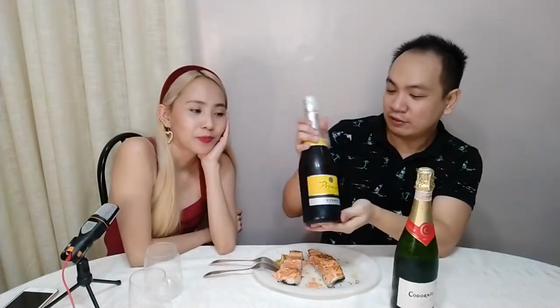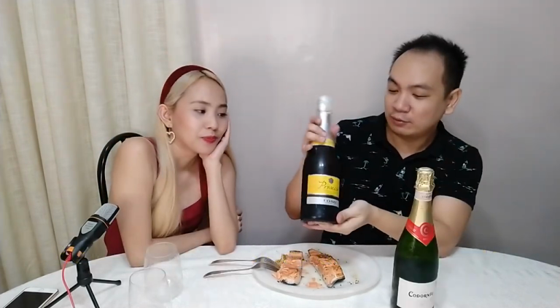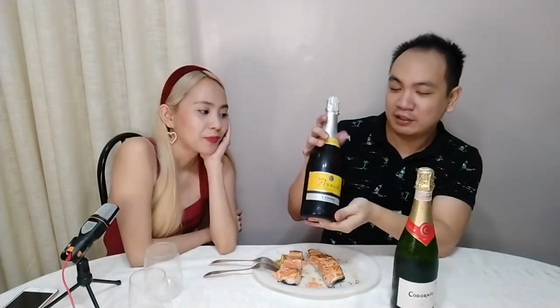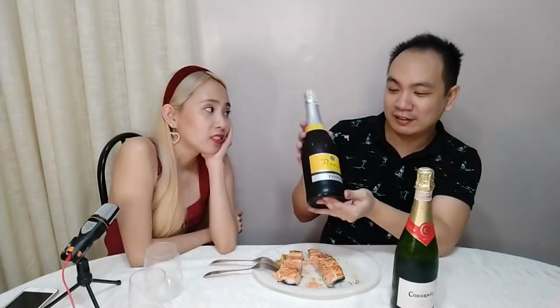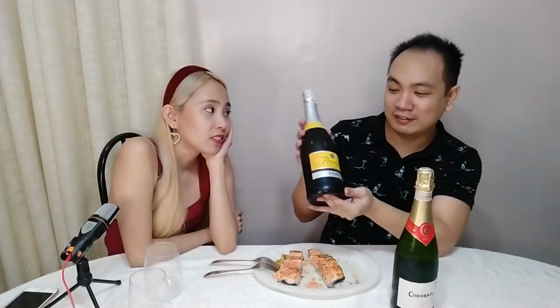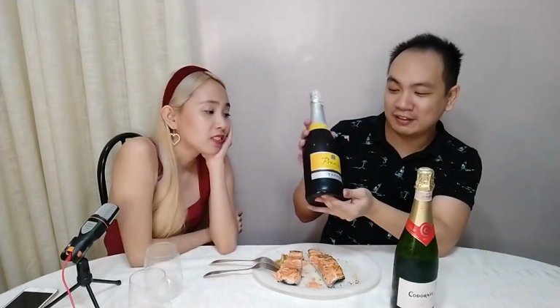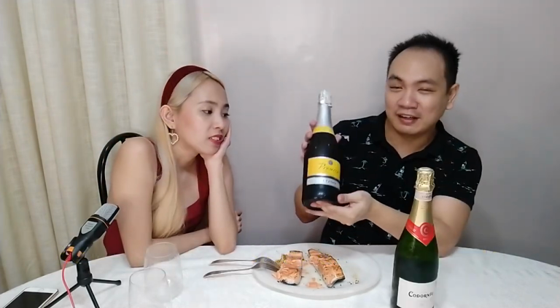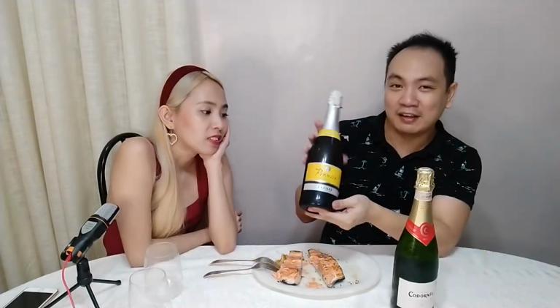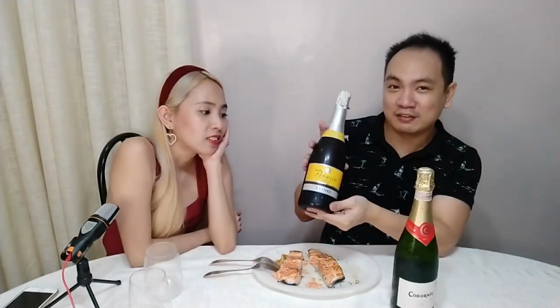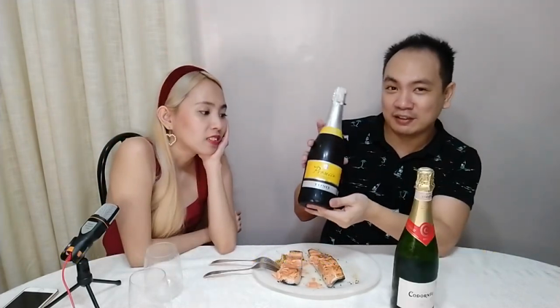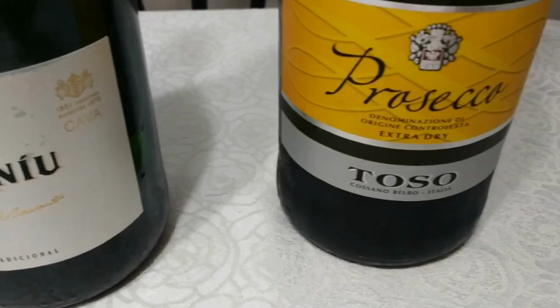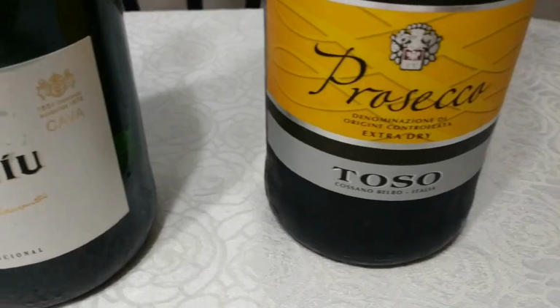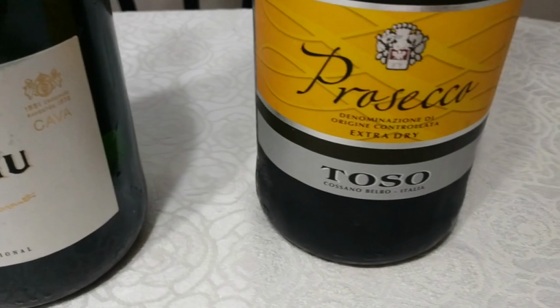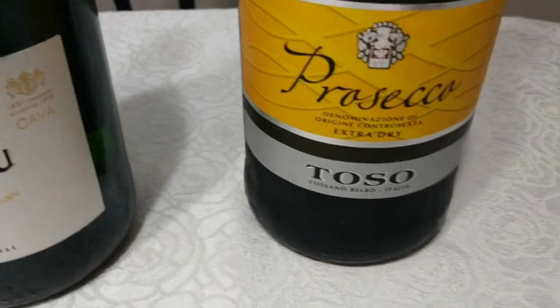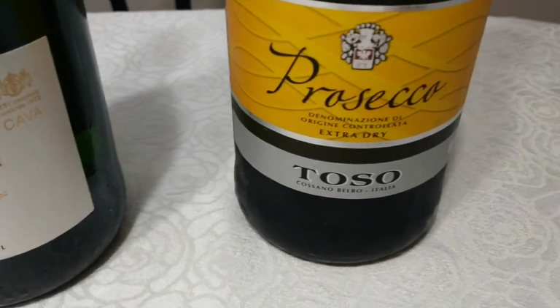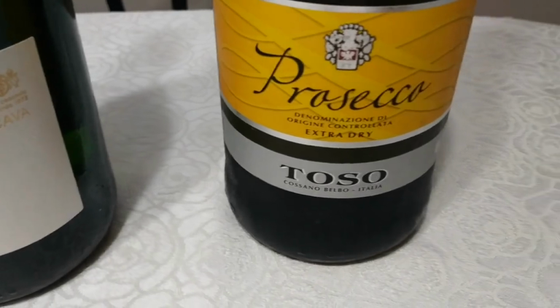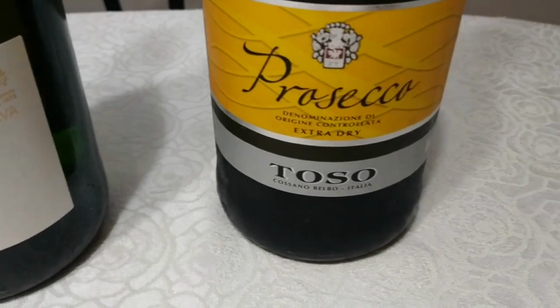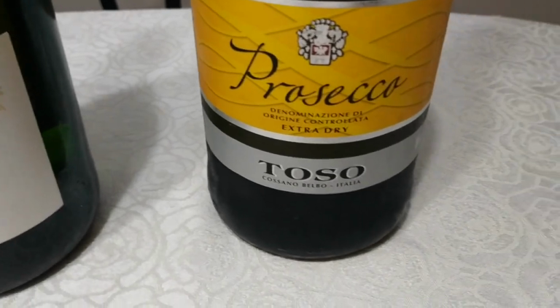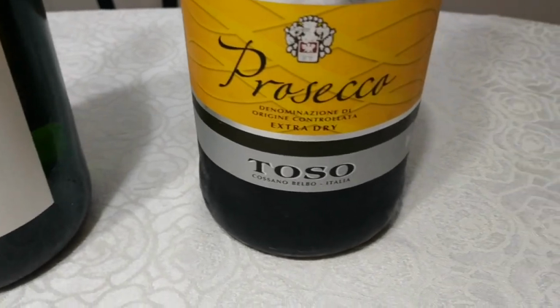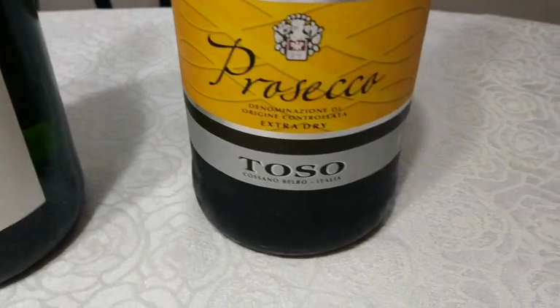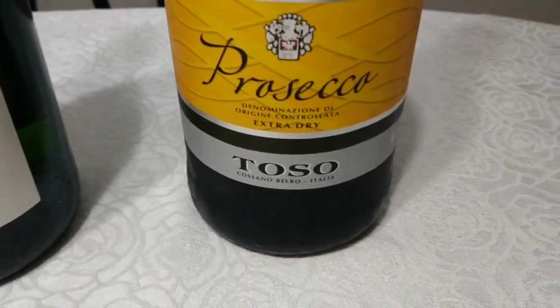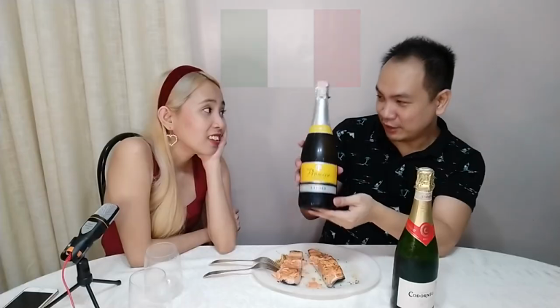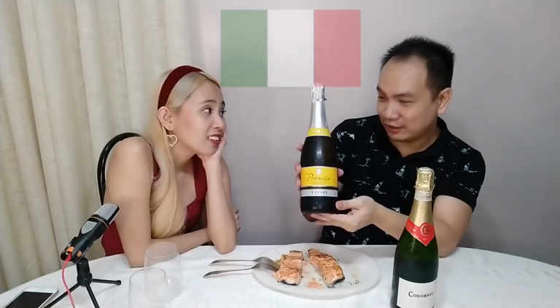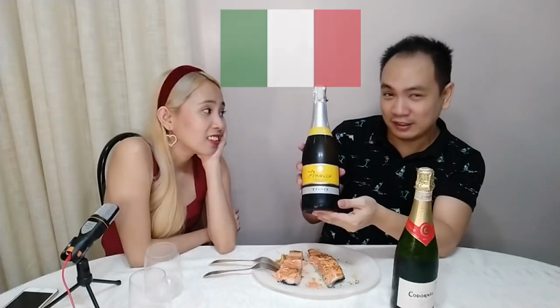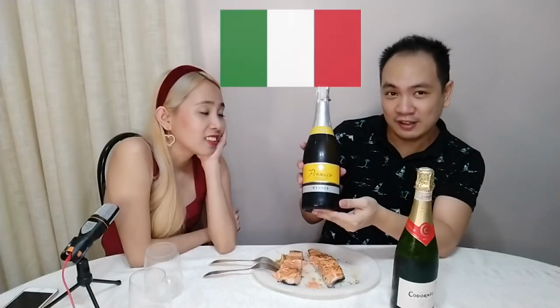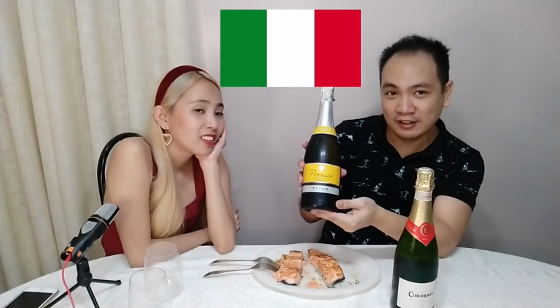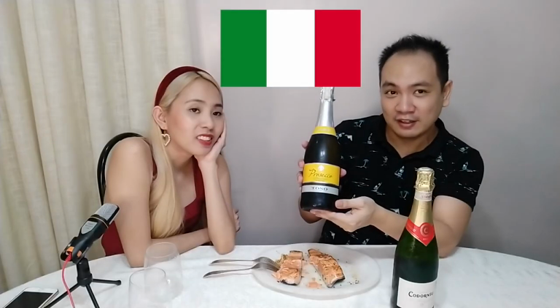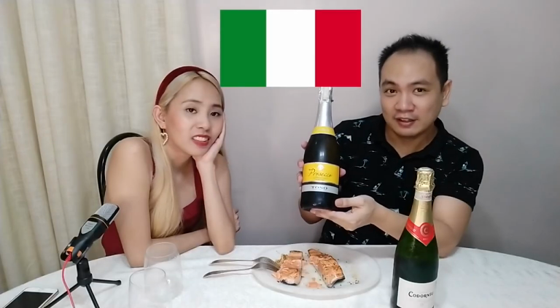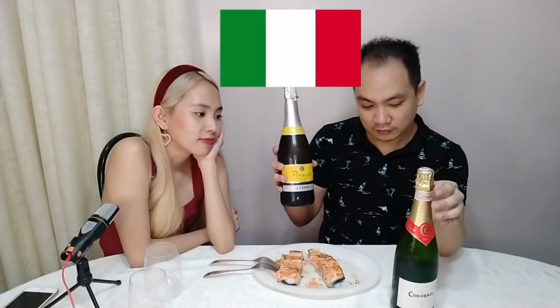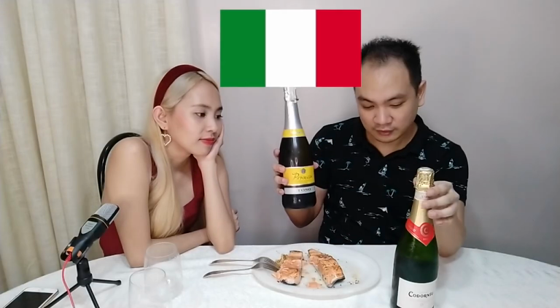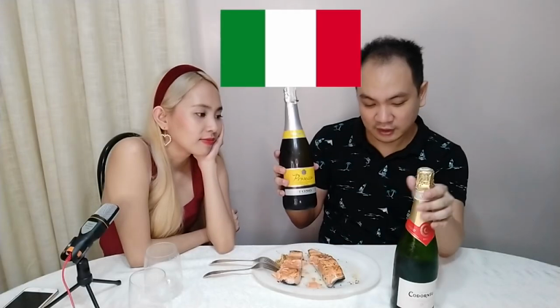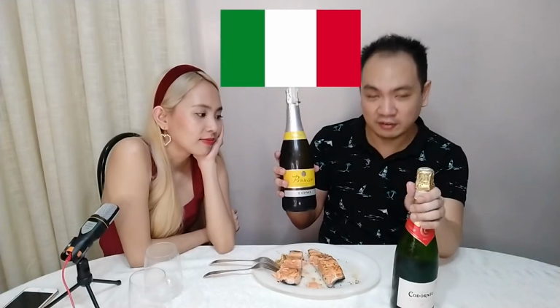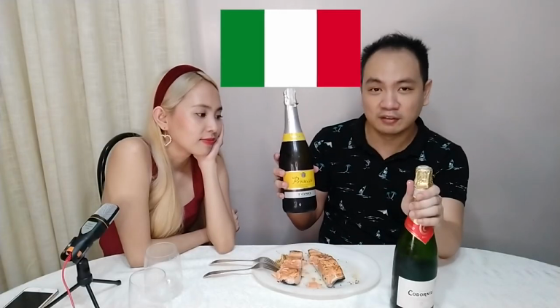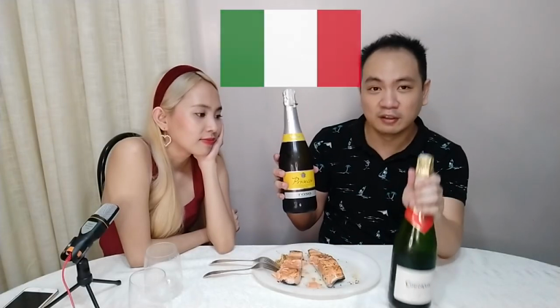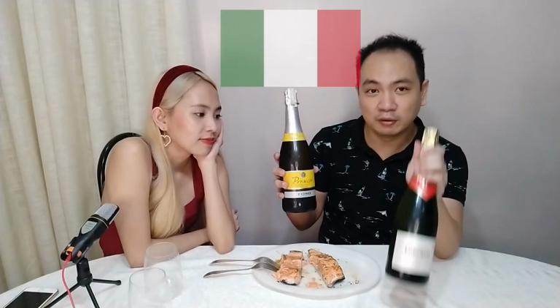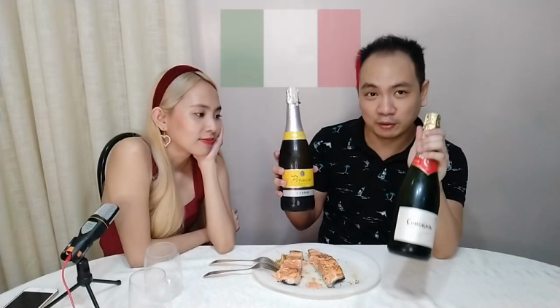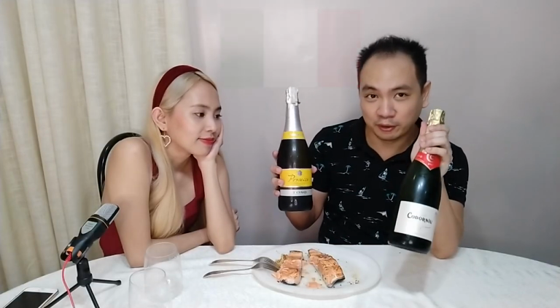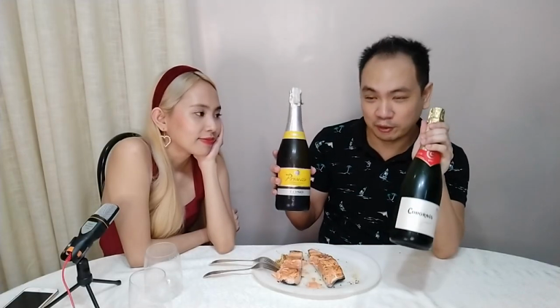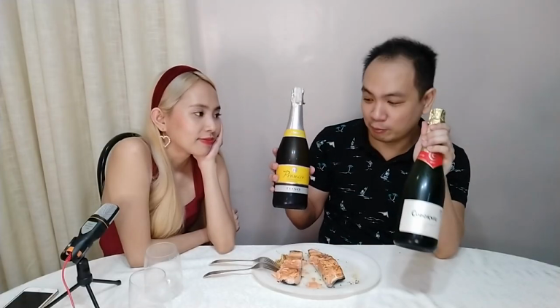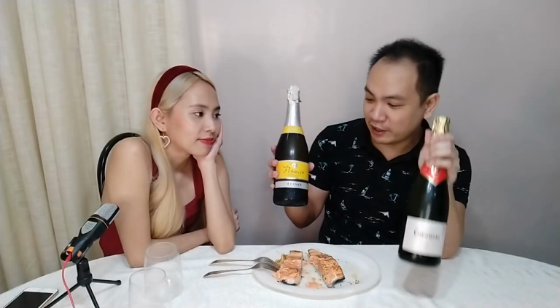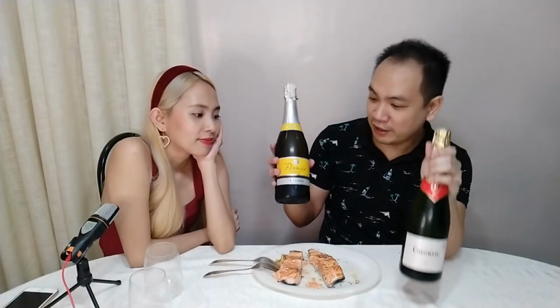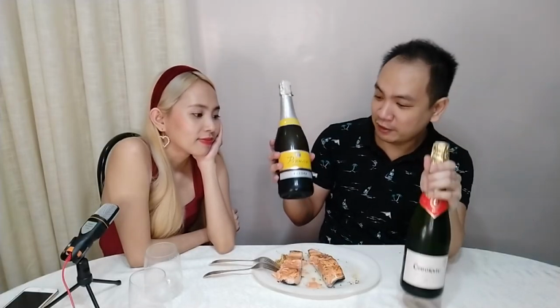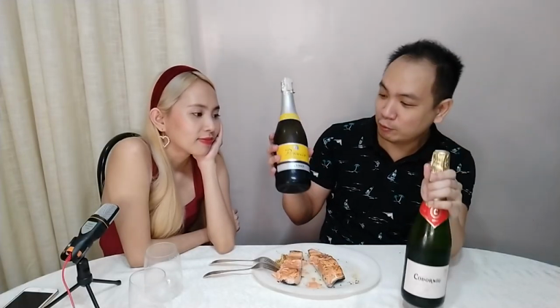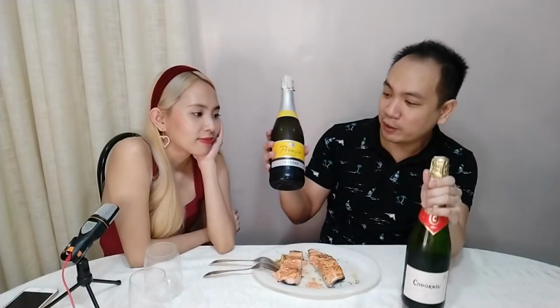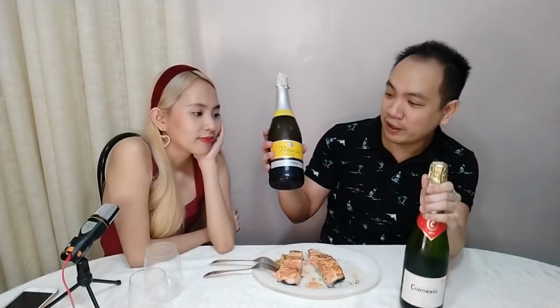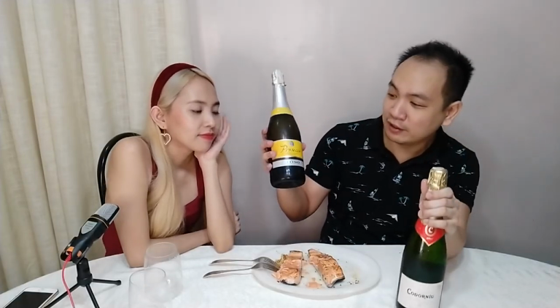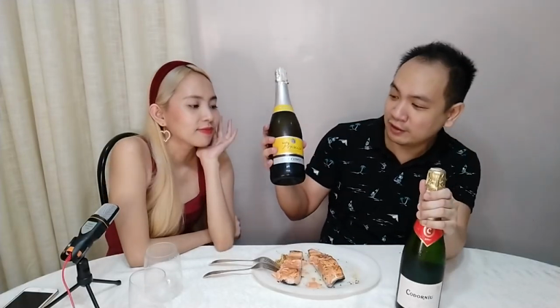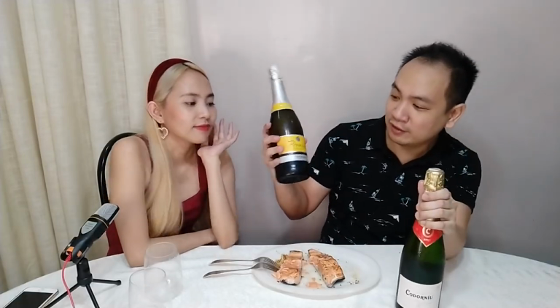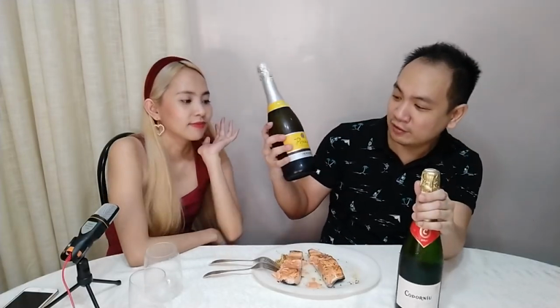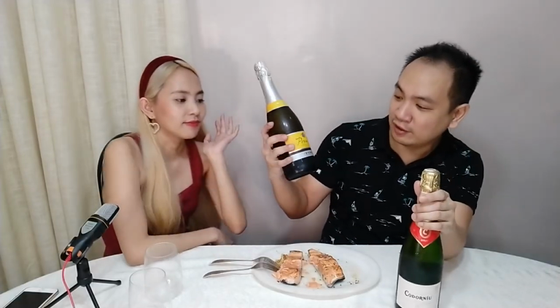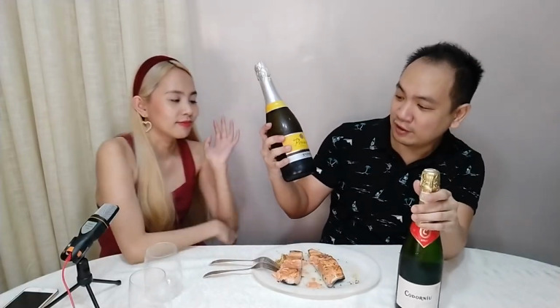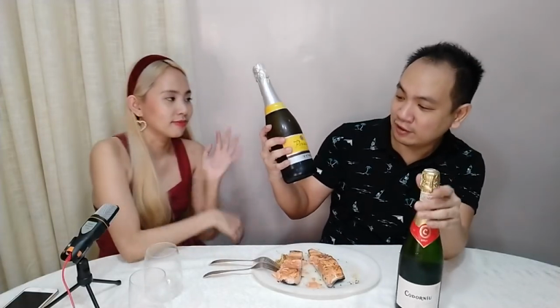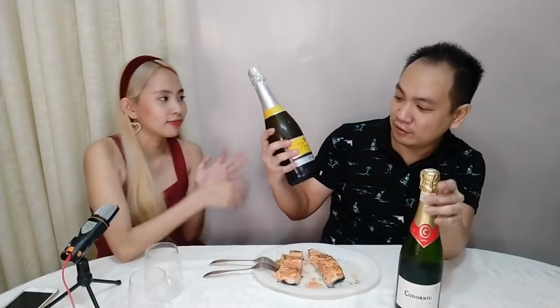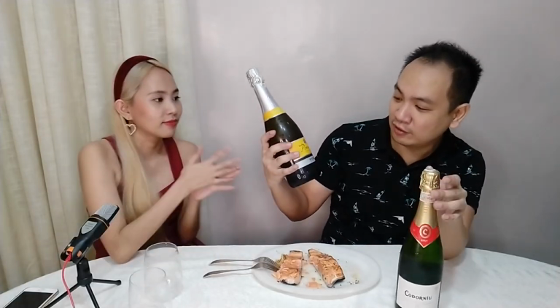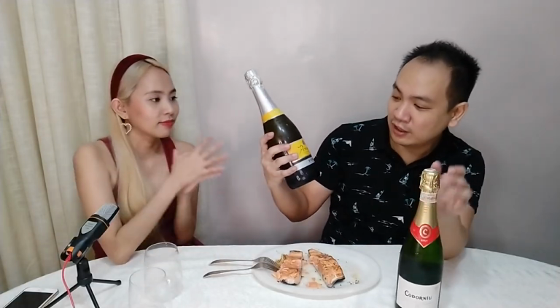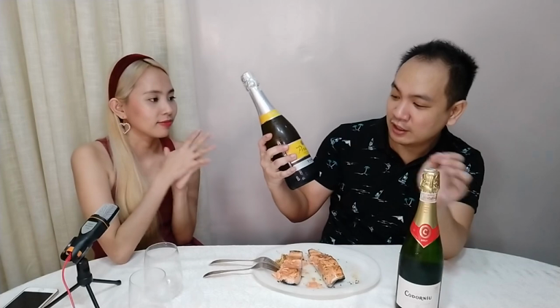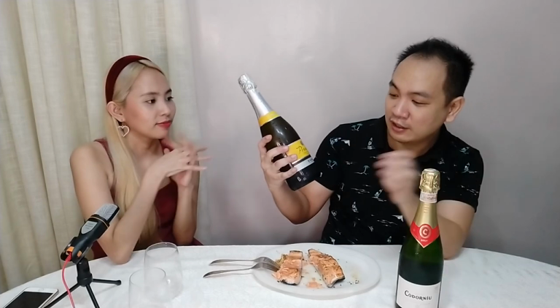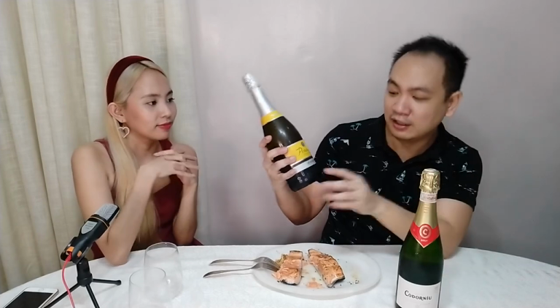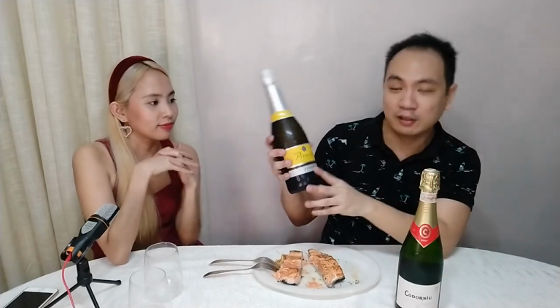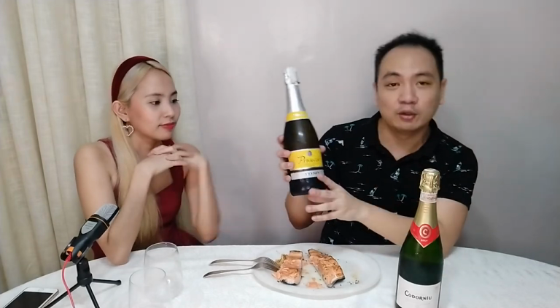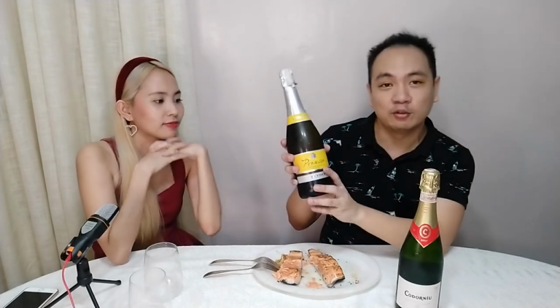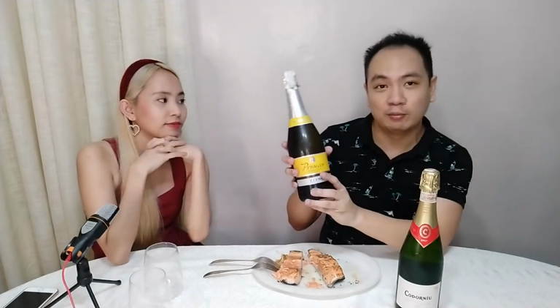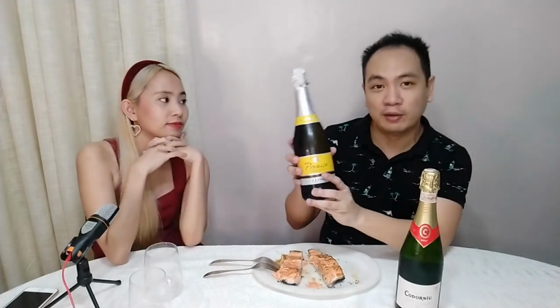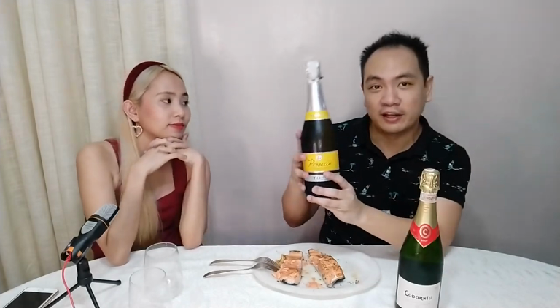And this one is an extra-dry Prosecco from Italy. This is the Cordova brand, while this is the Toso brand.